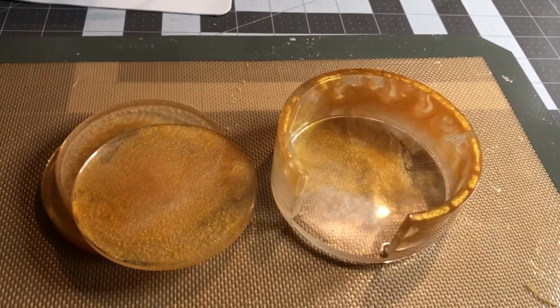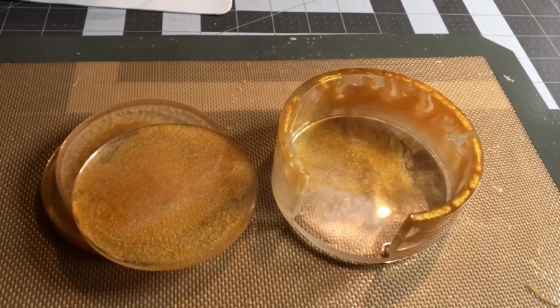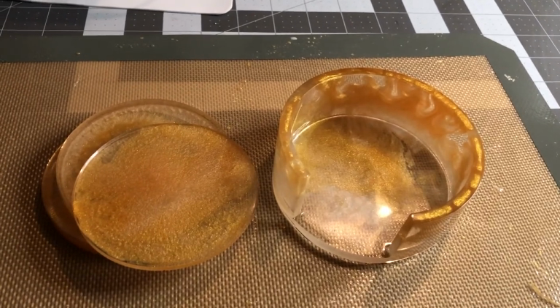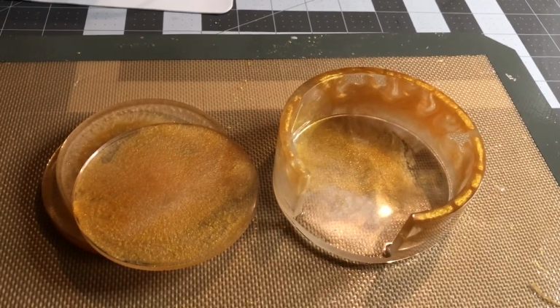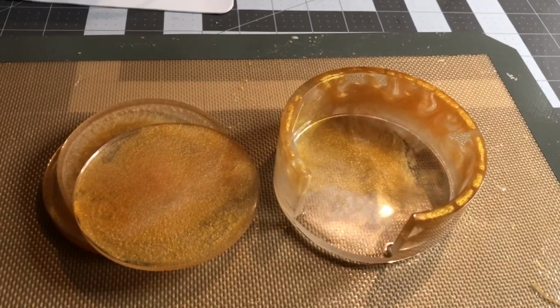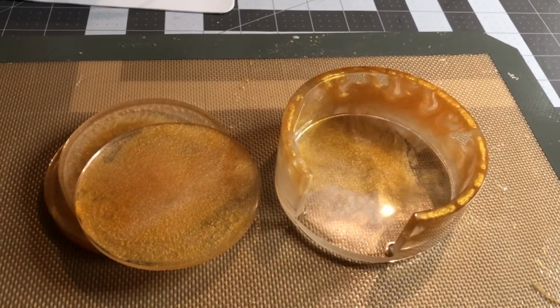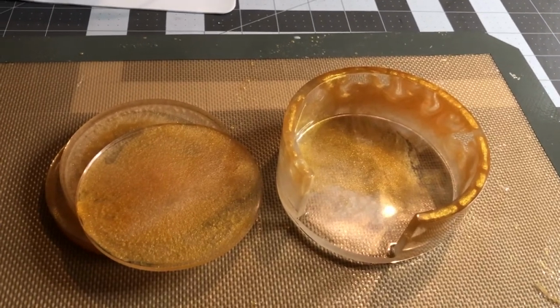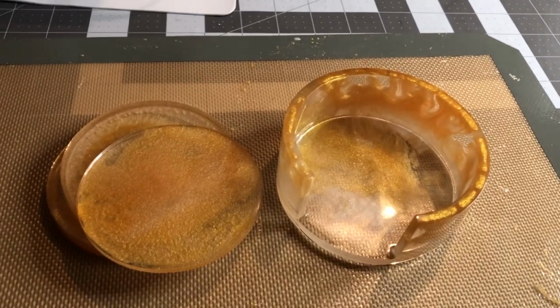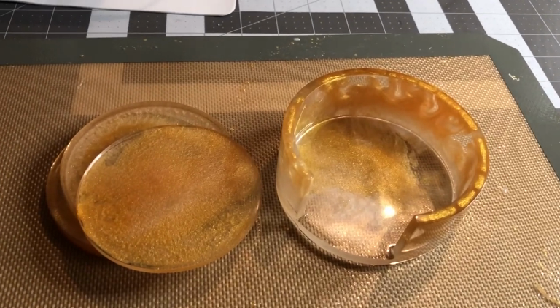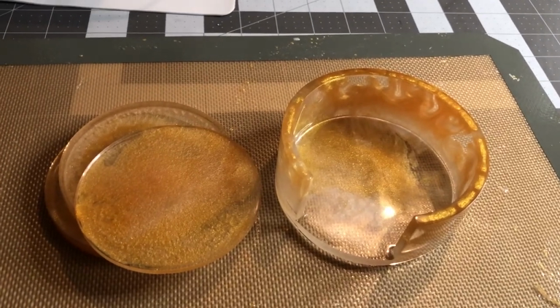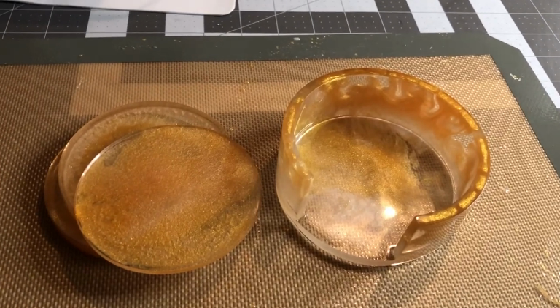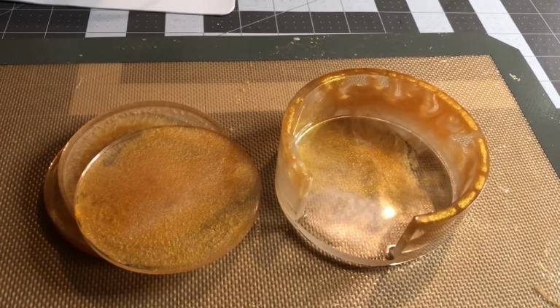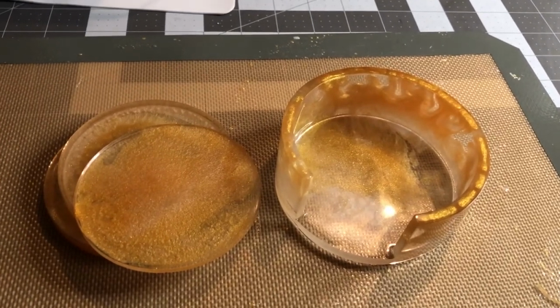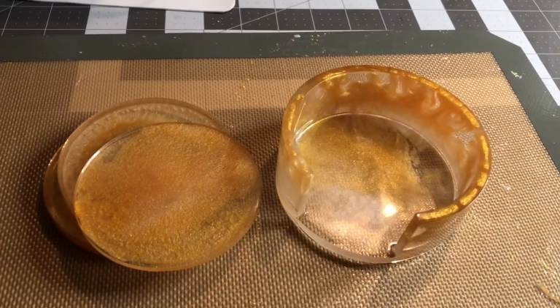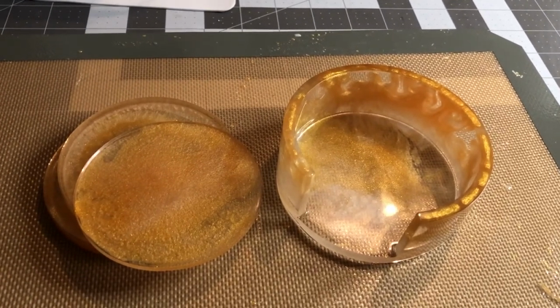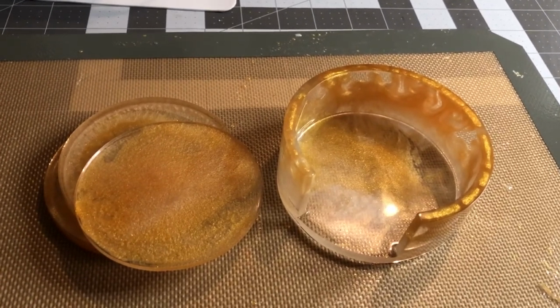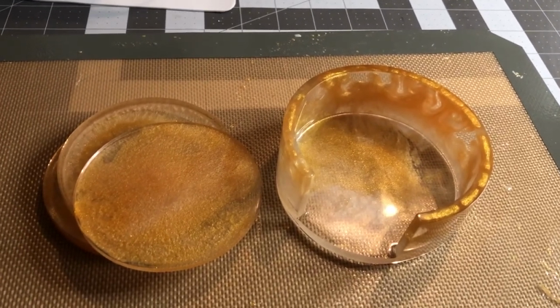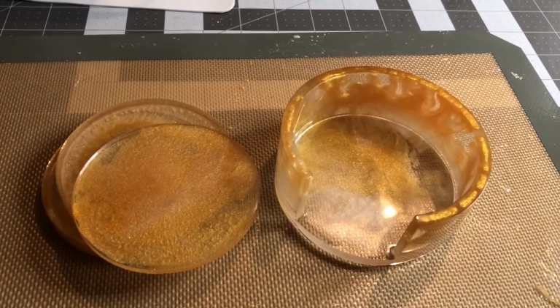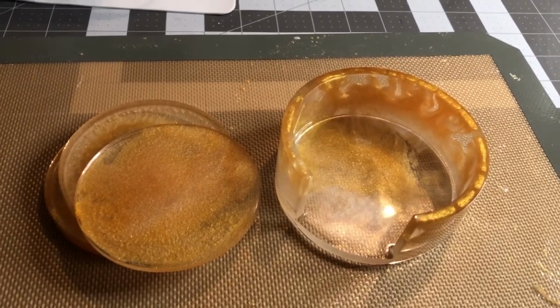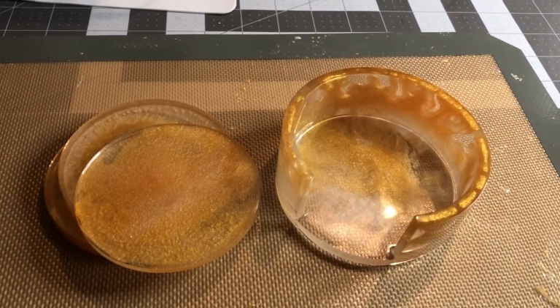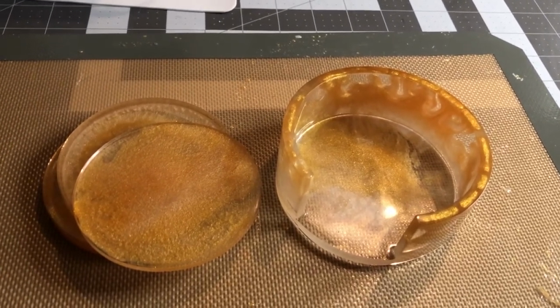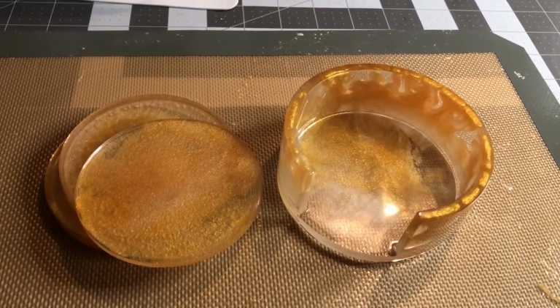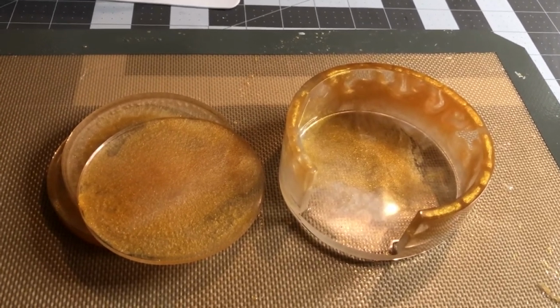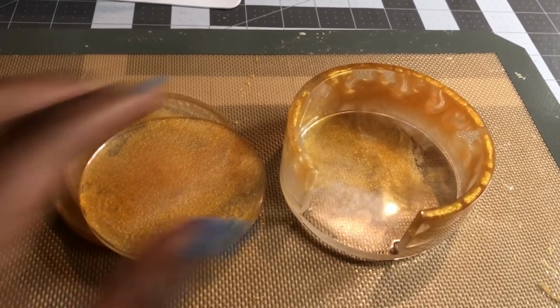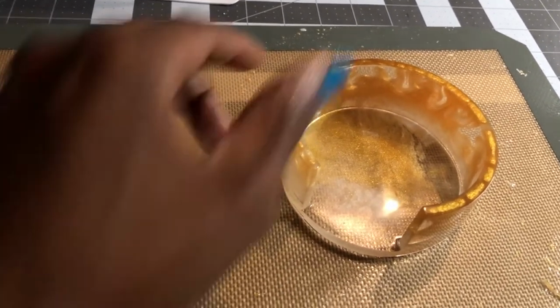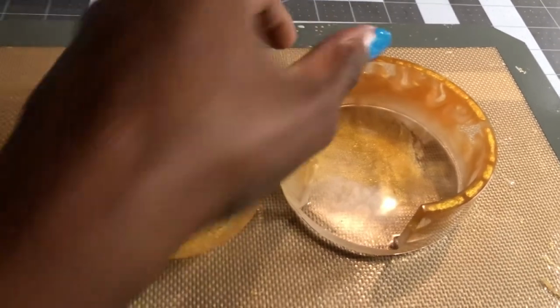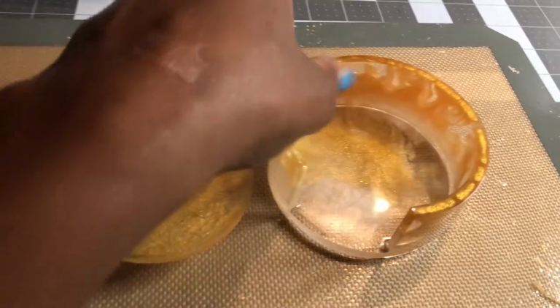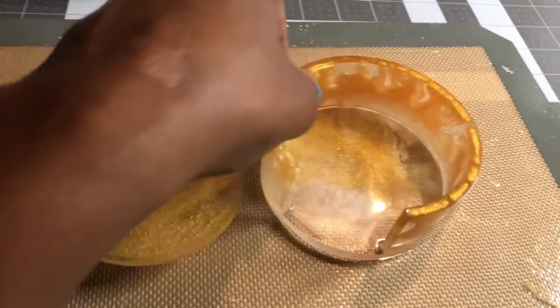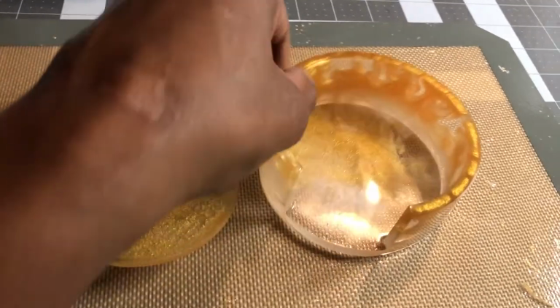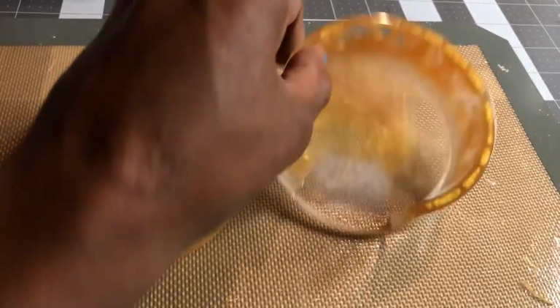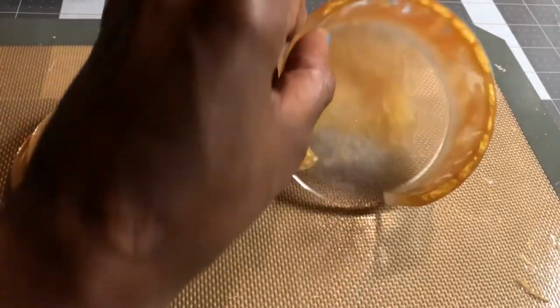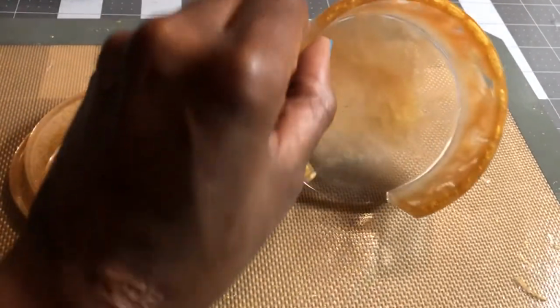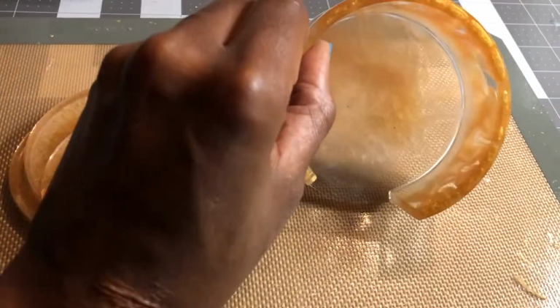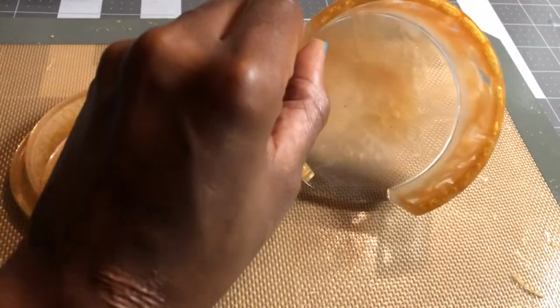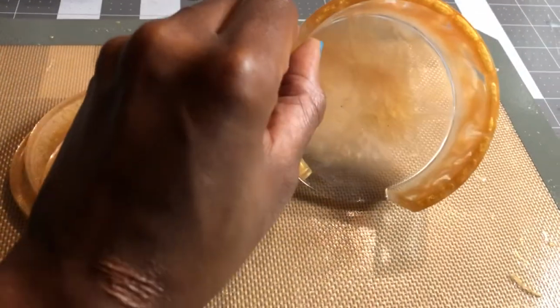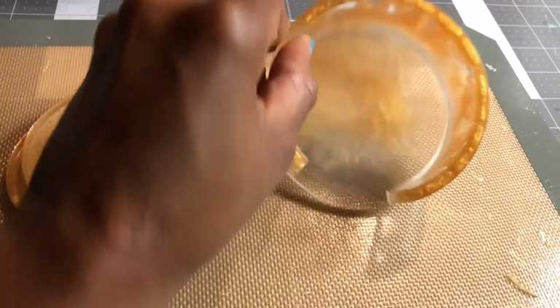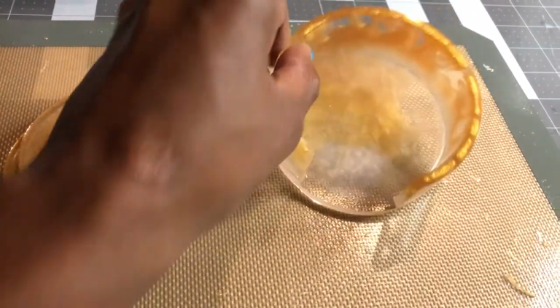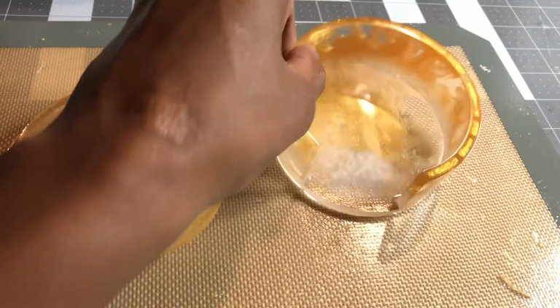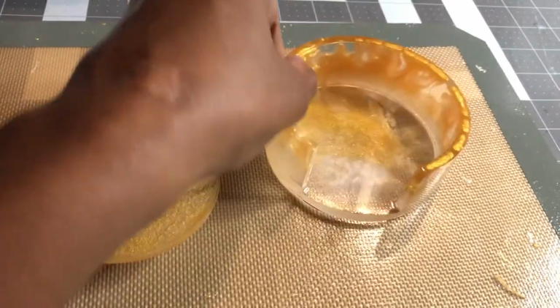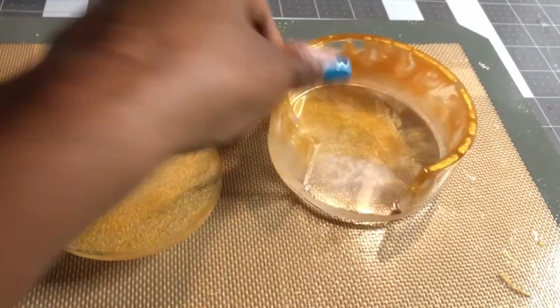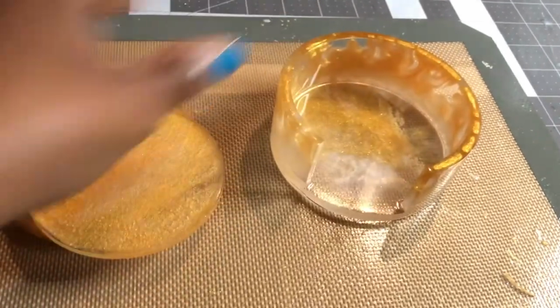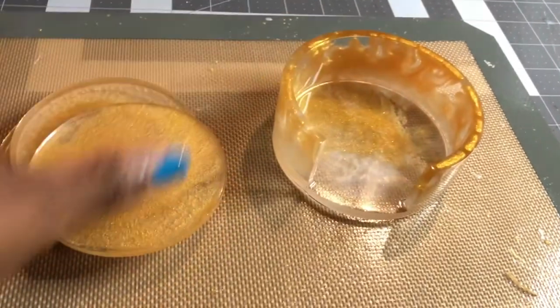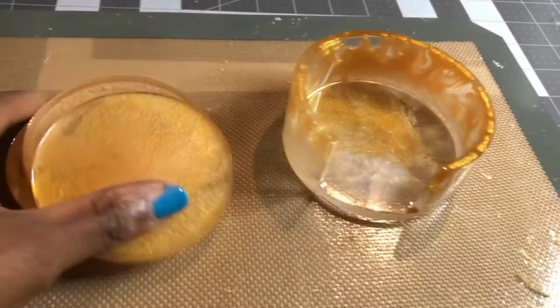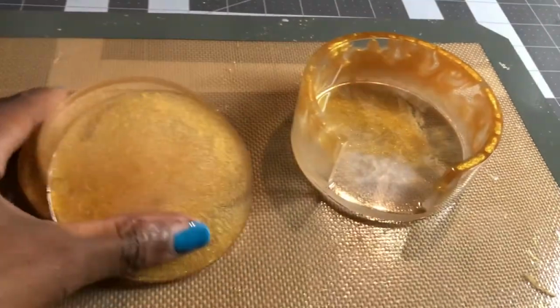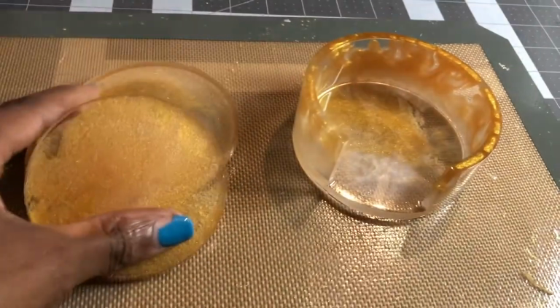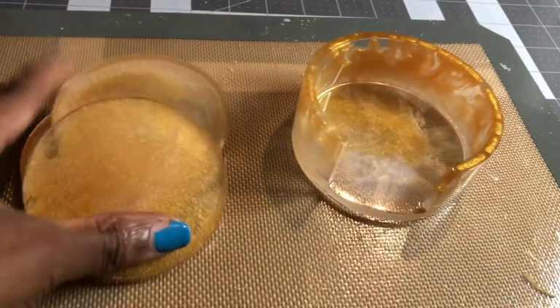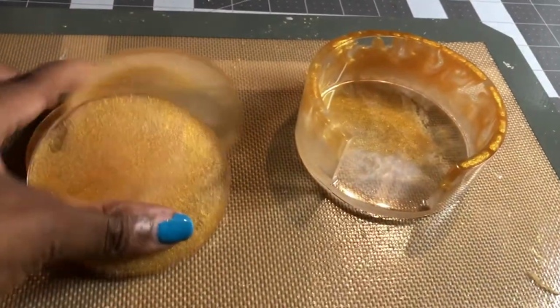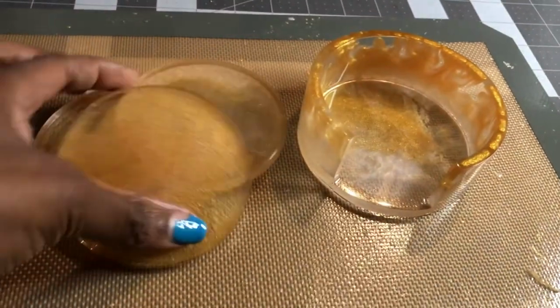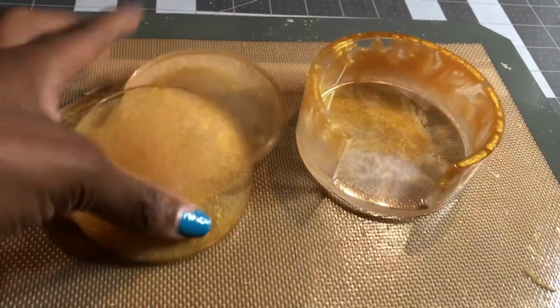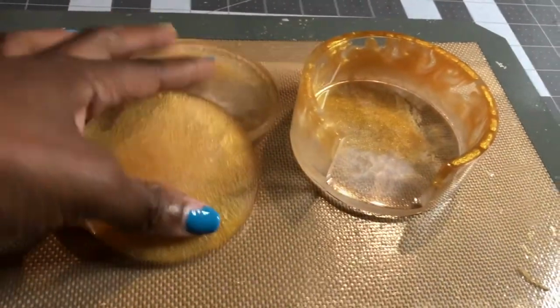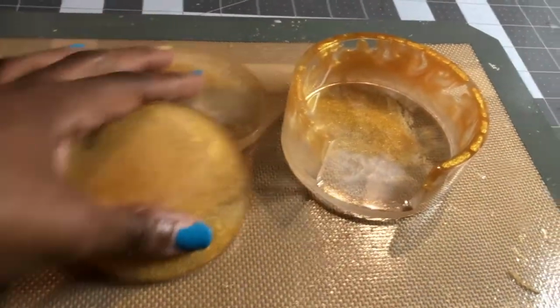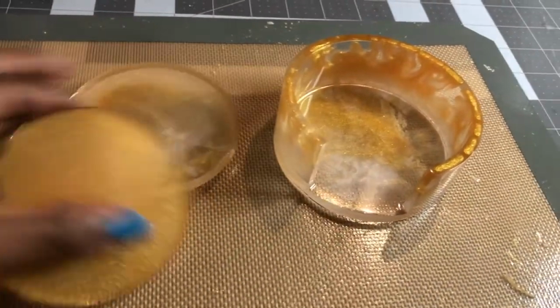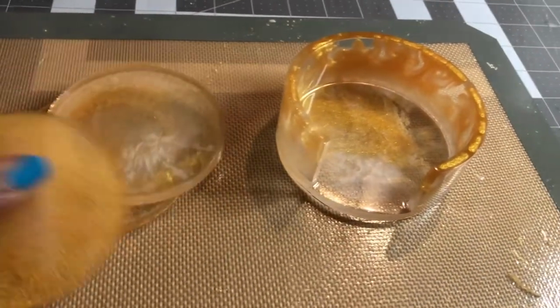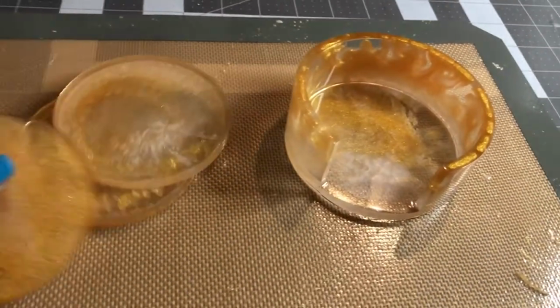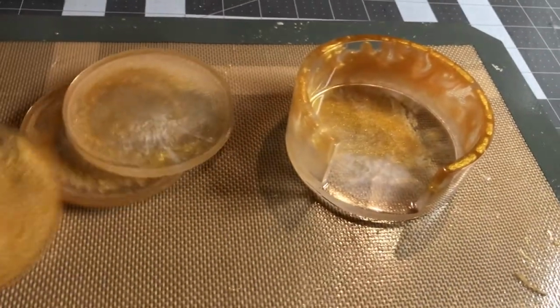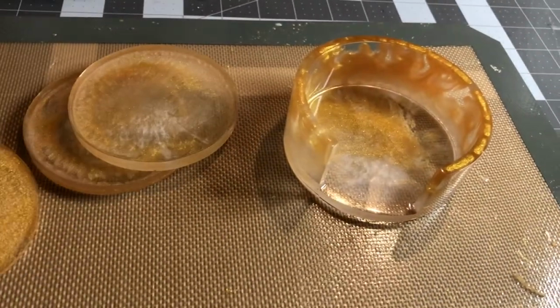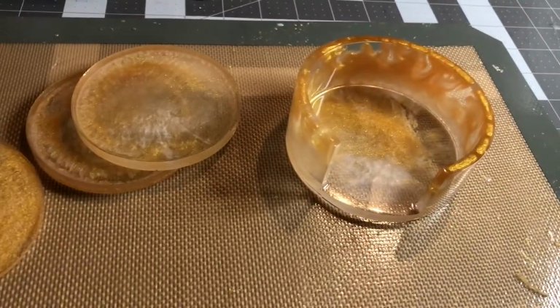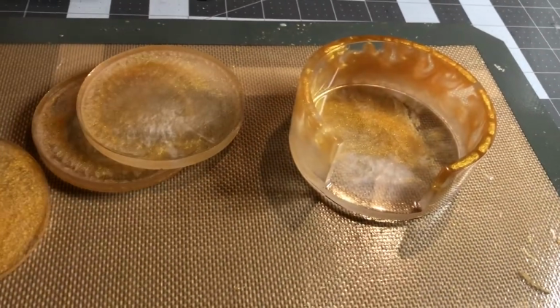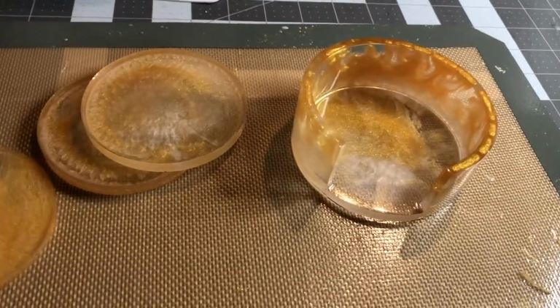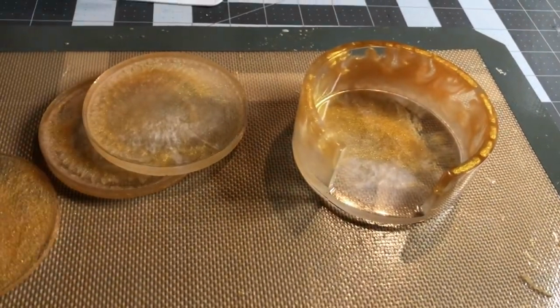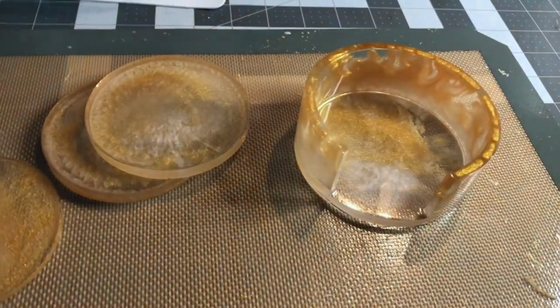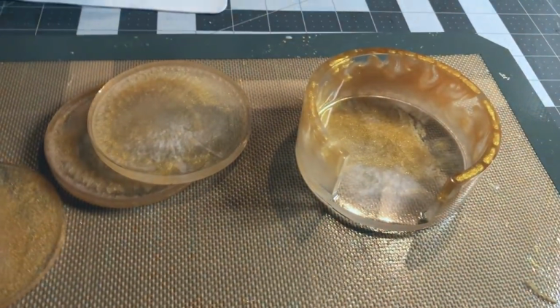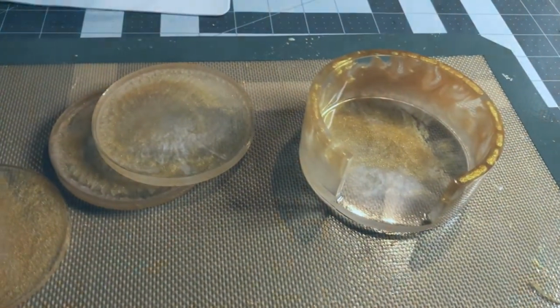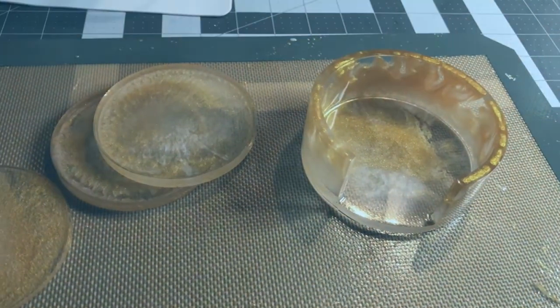Hey everybody and welcome back to Crafting Made Easy. If you're interested to see how I made this coaster mold and these coasters, stand by.